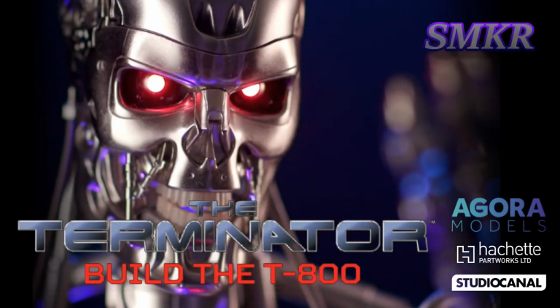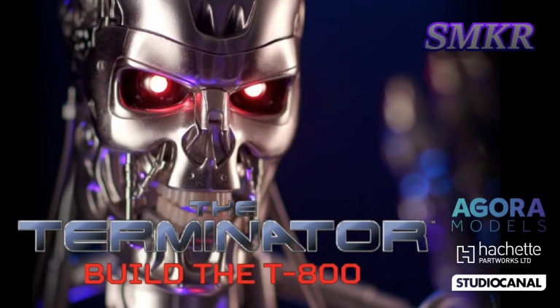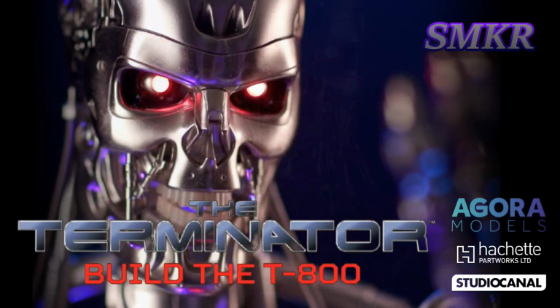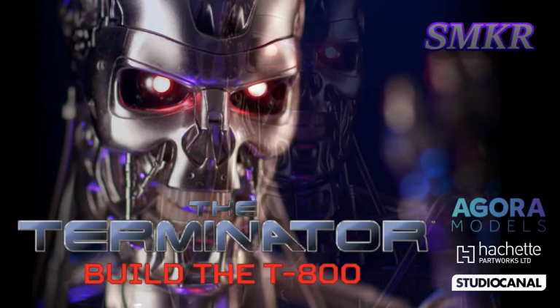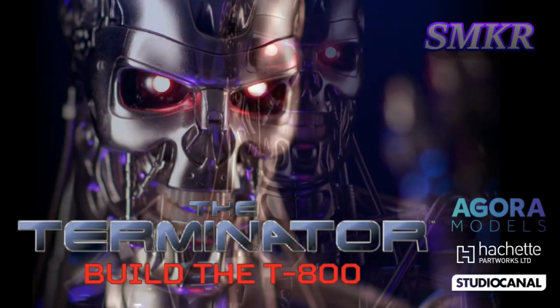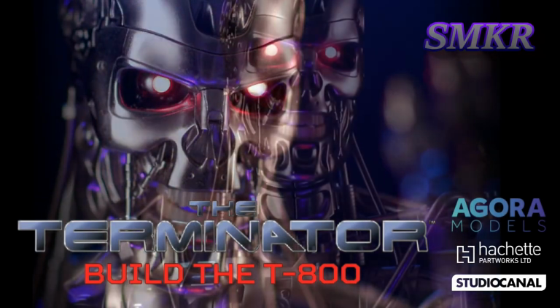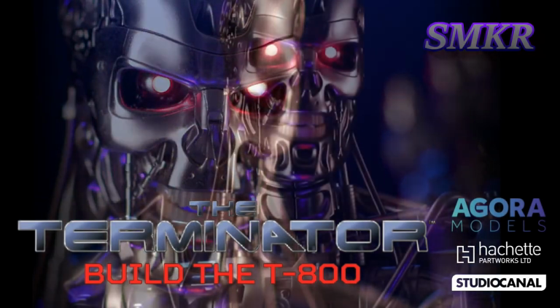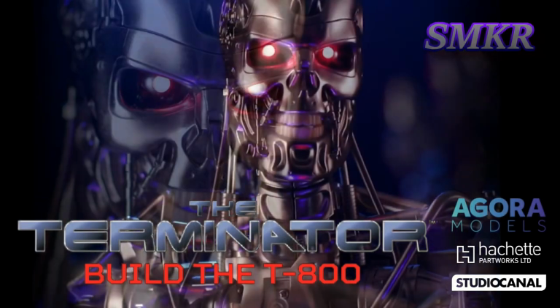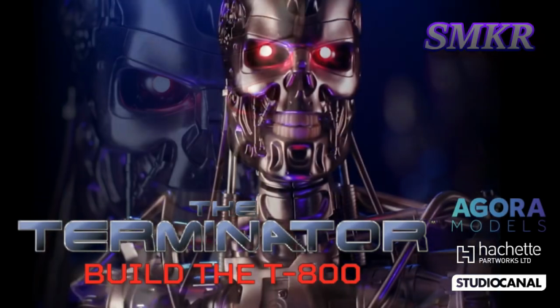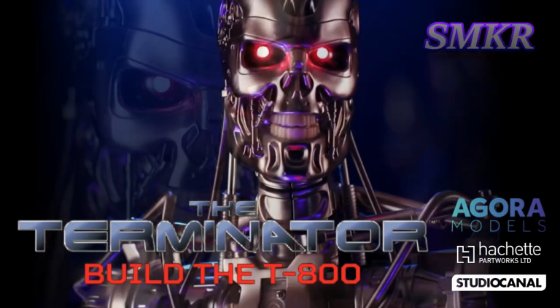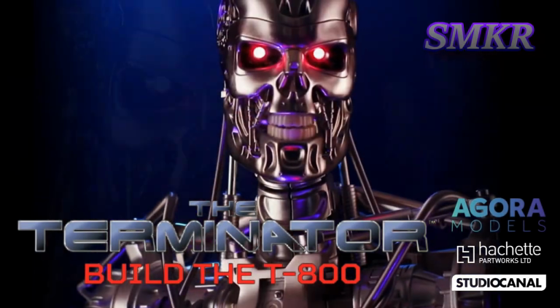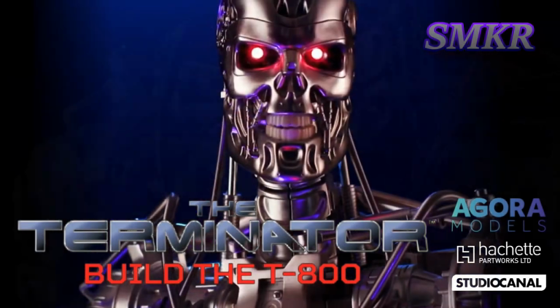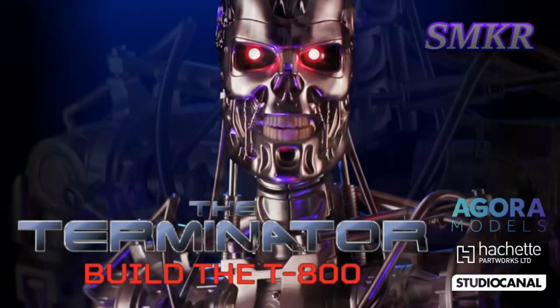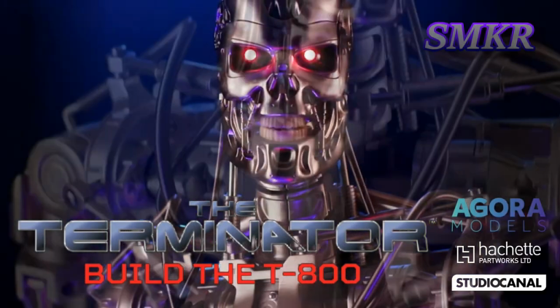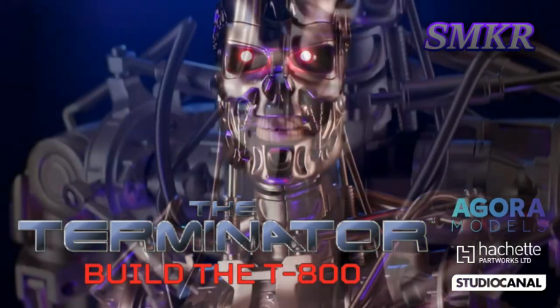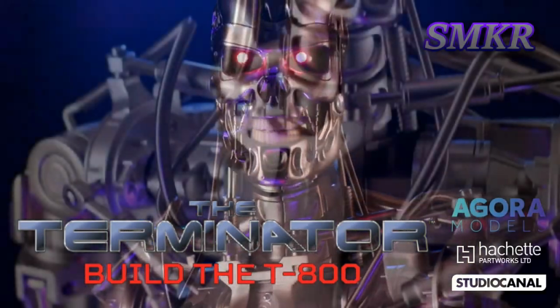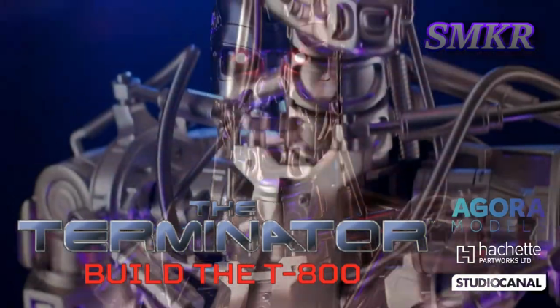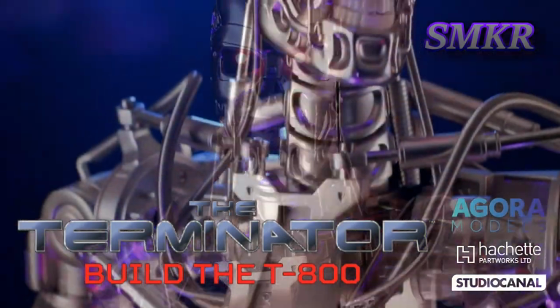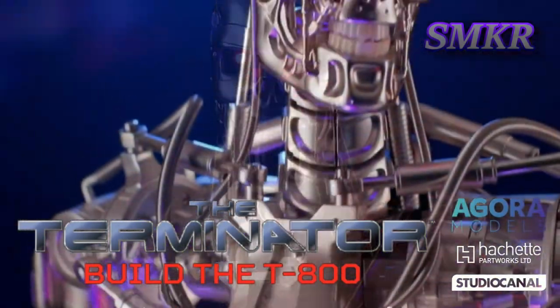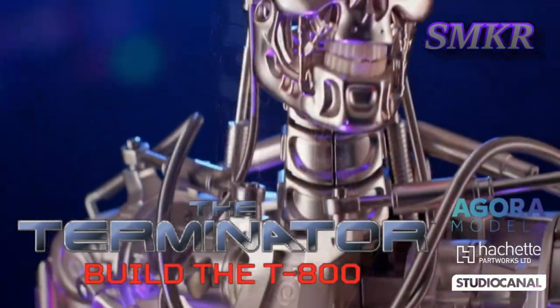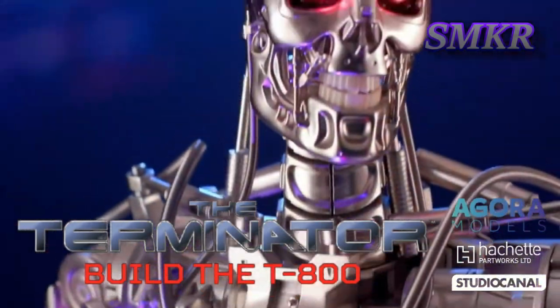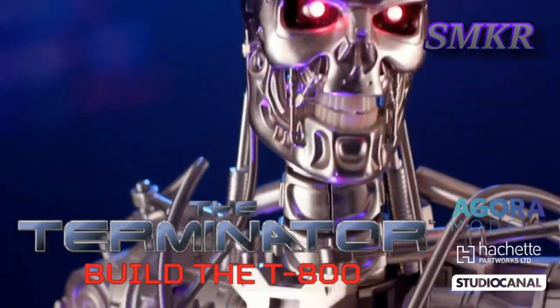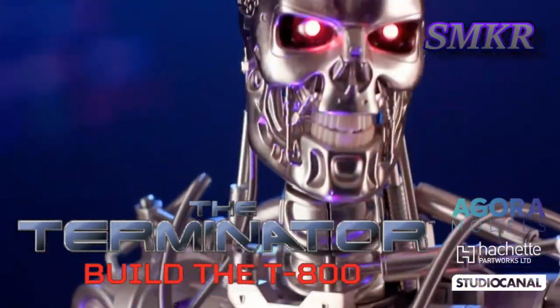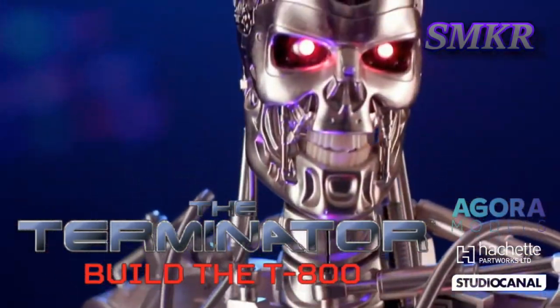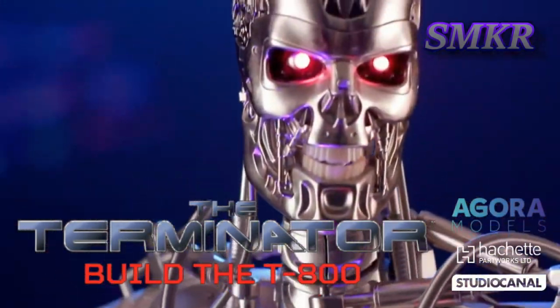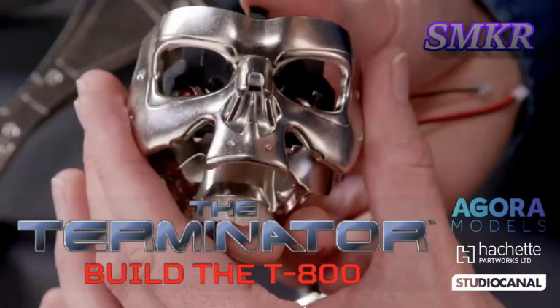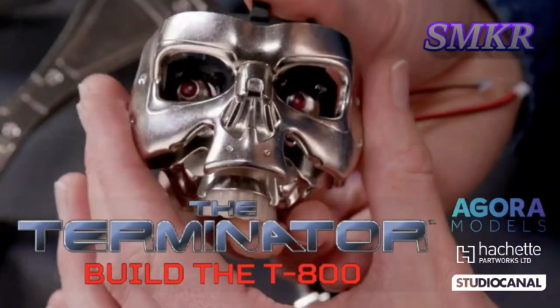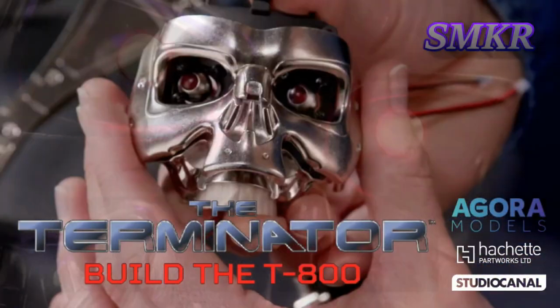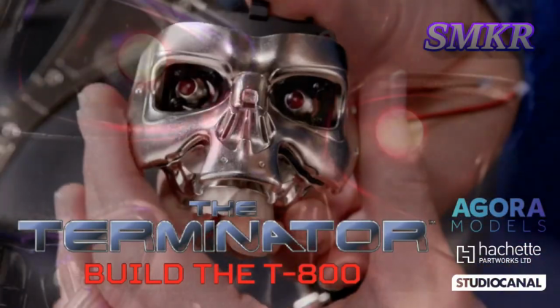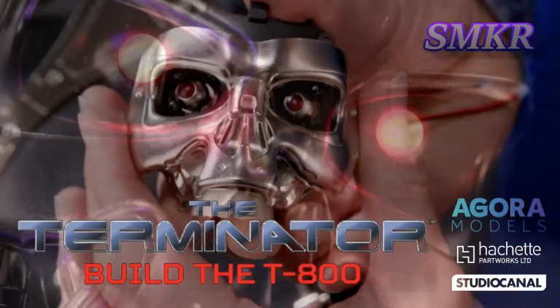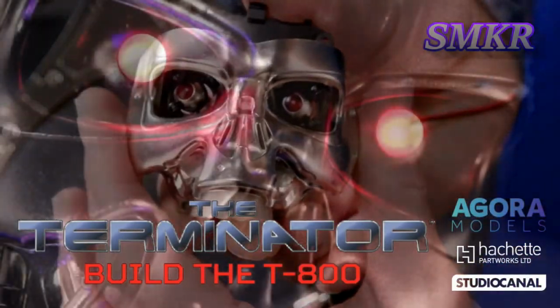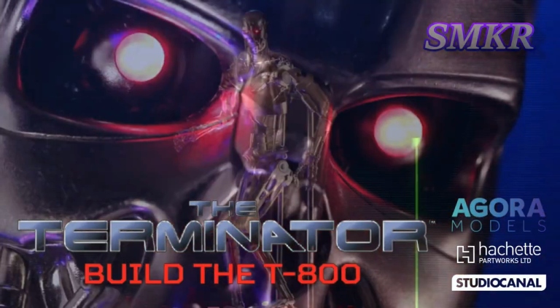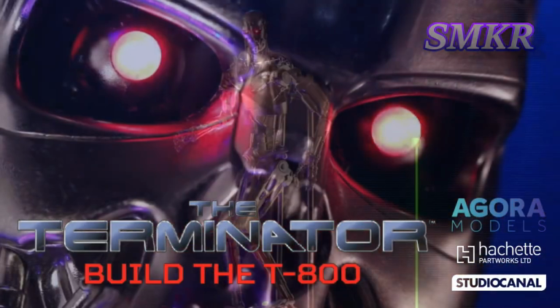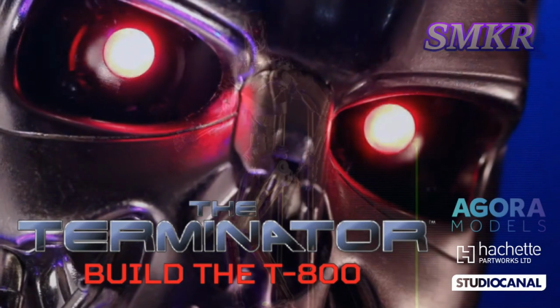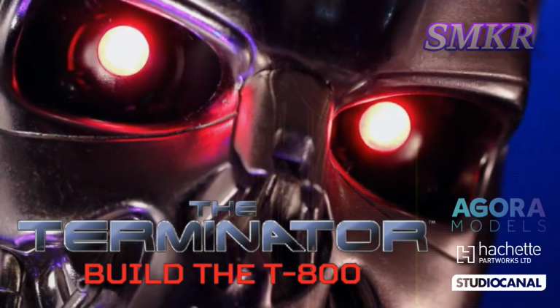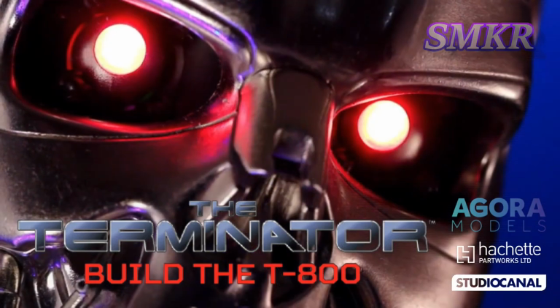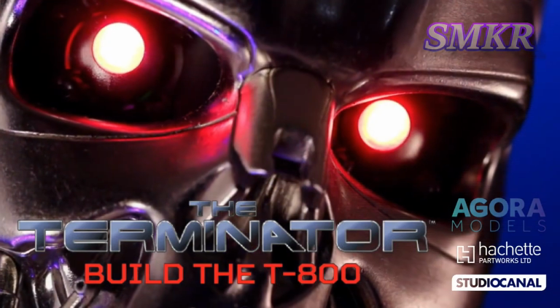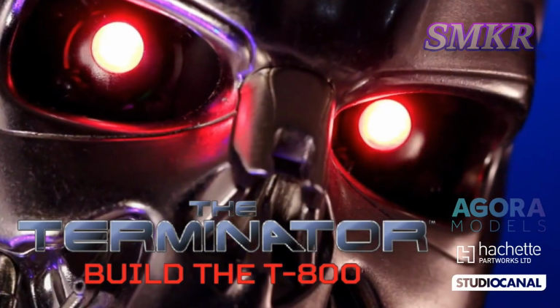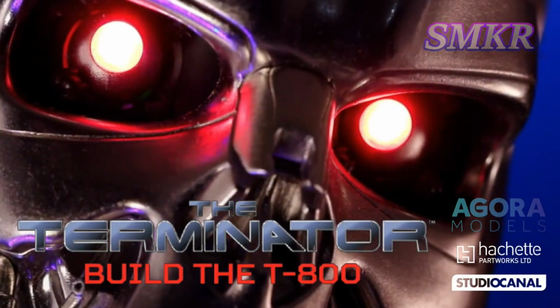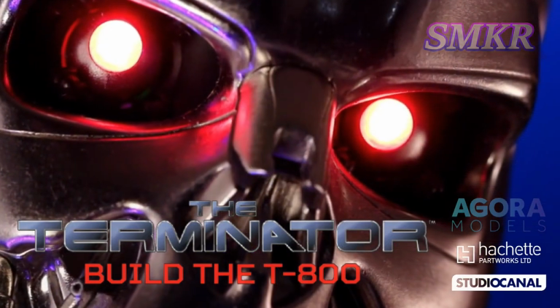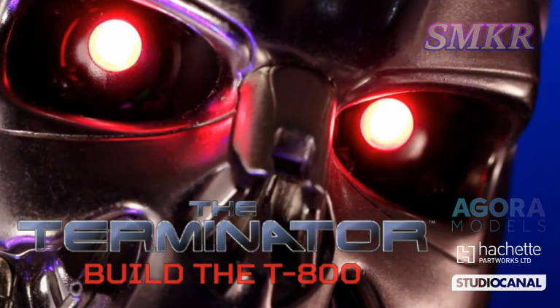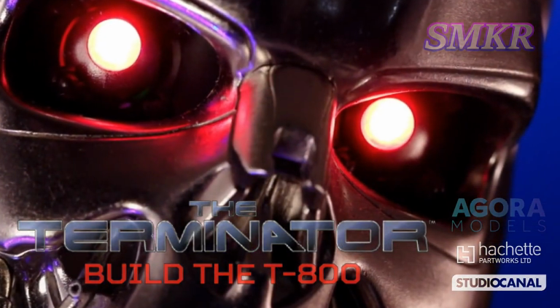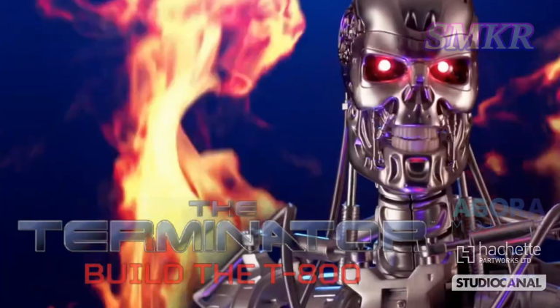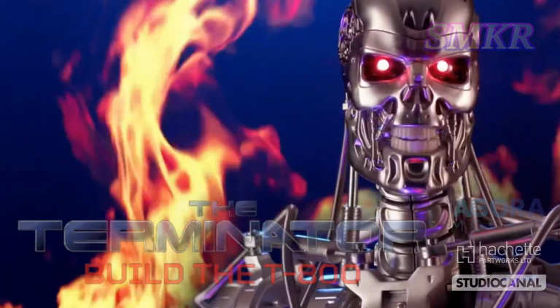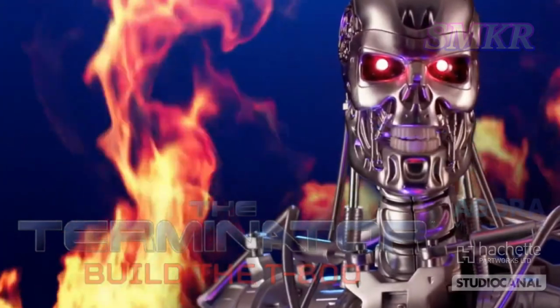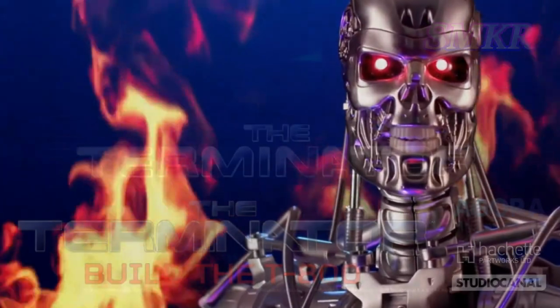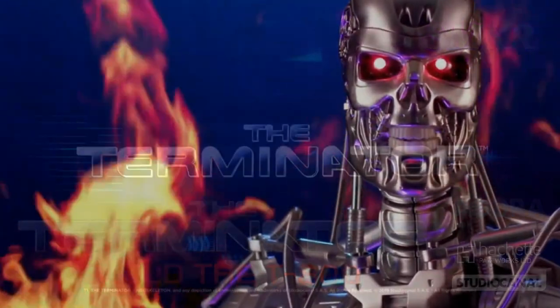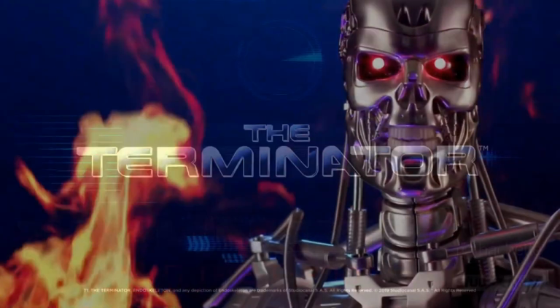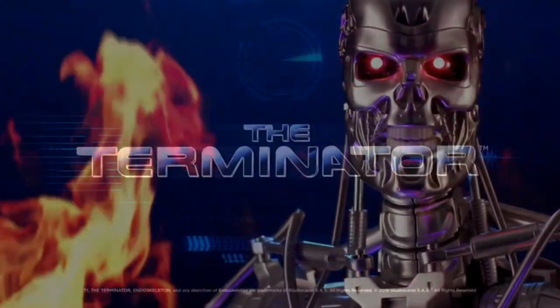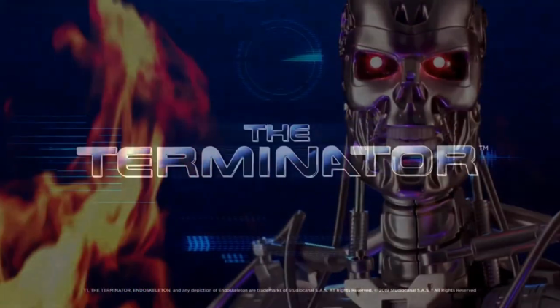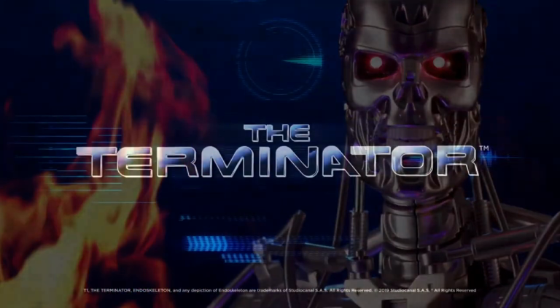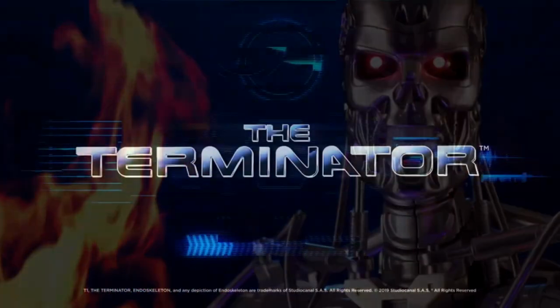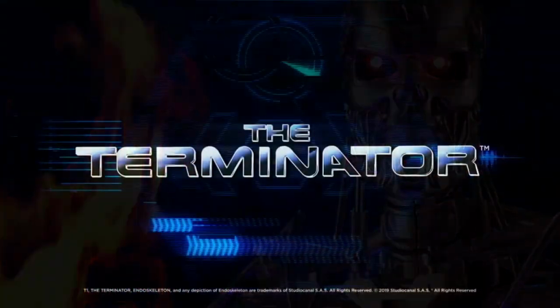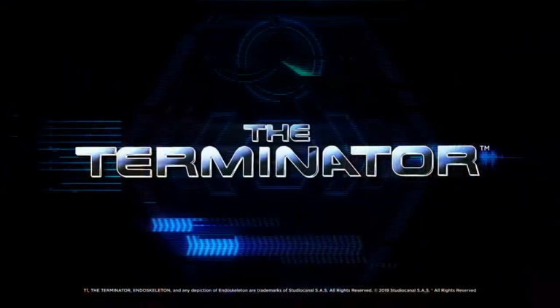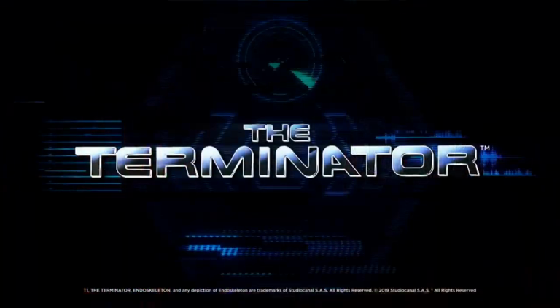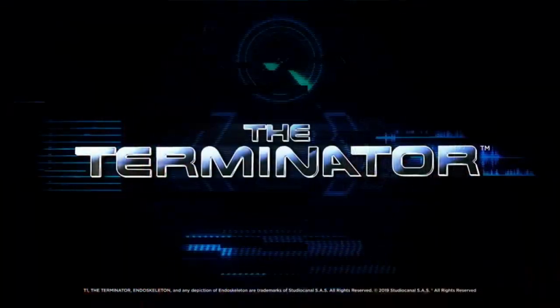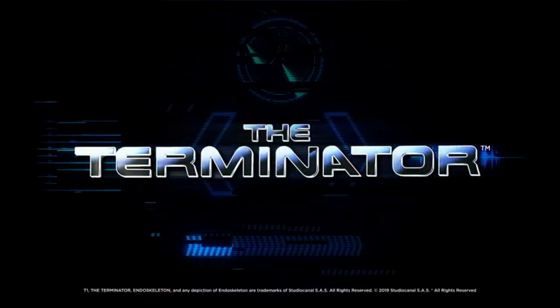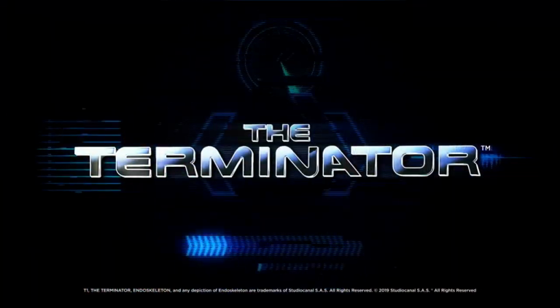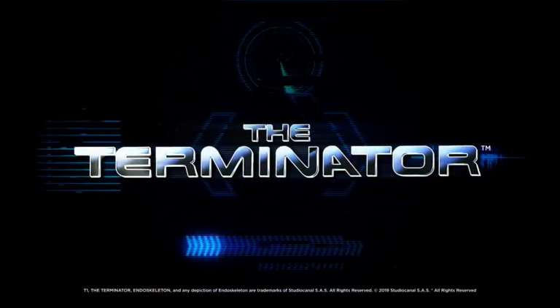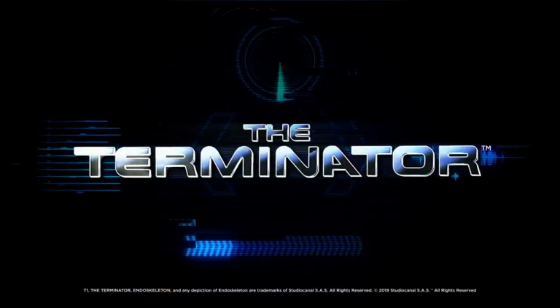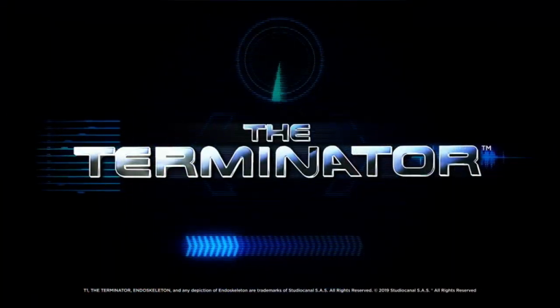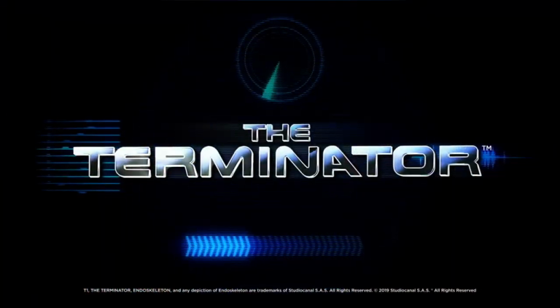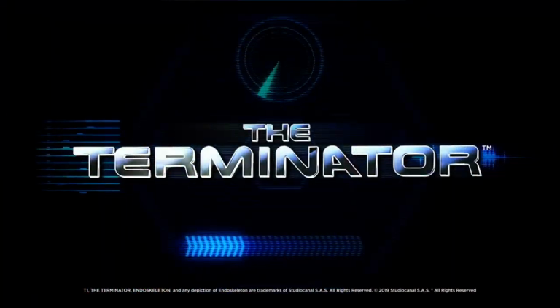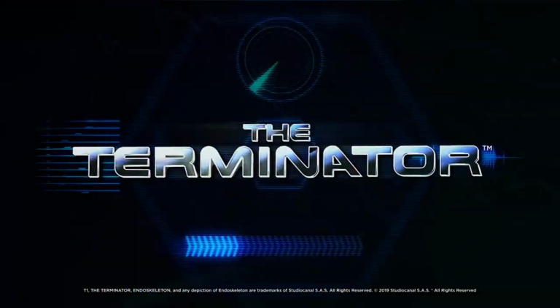Phased plasma rifle in a 40-watt range. Uzi 9mm. I'll be back.